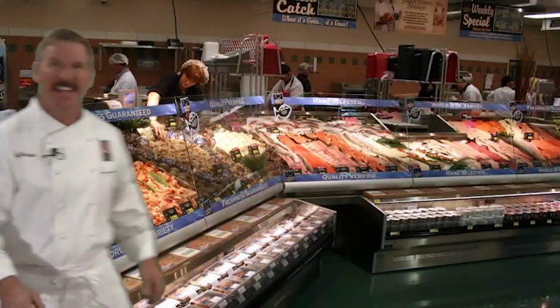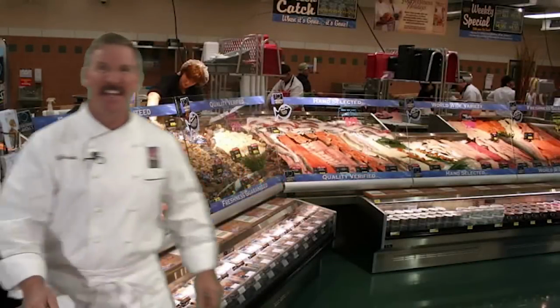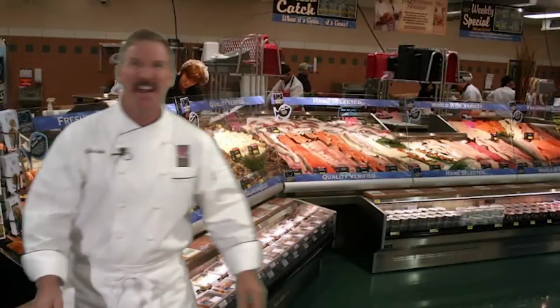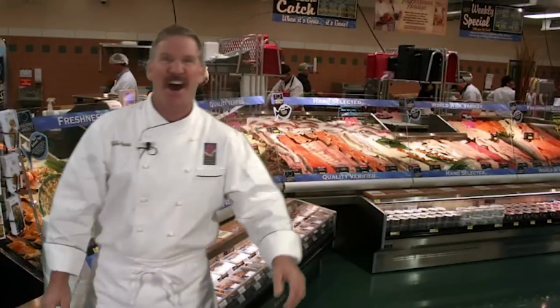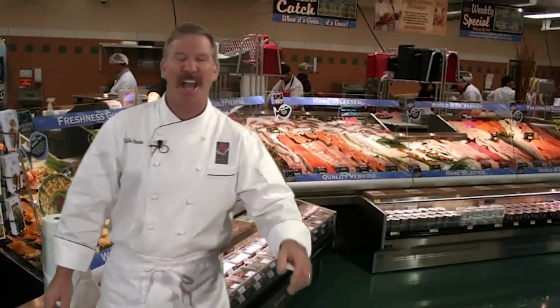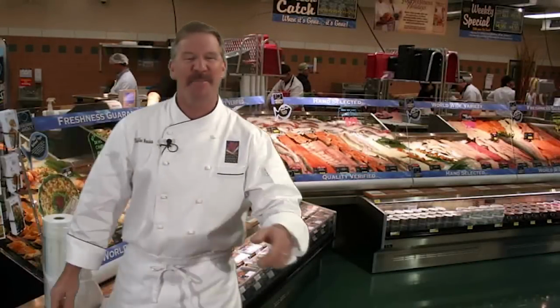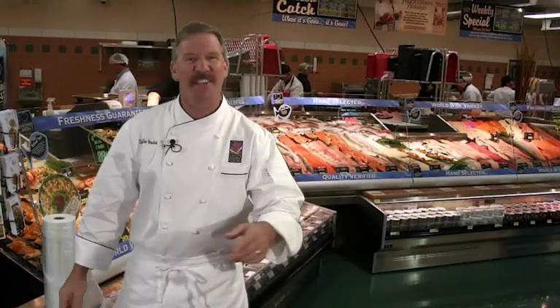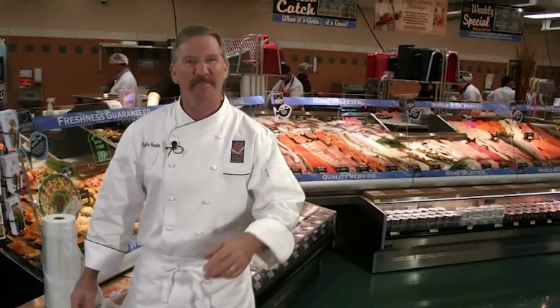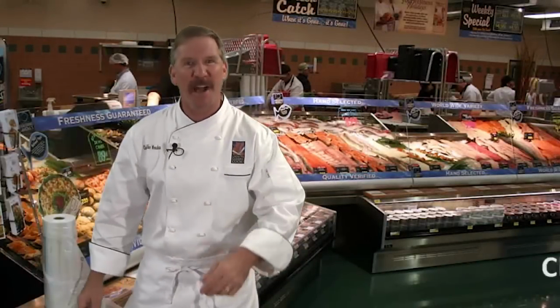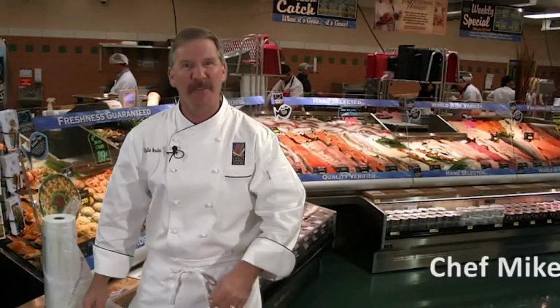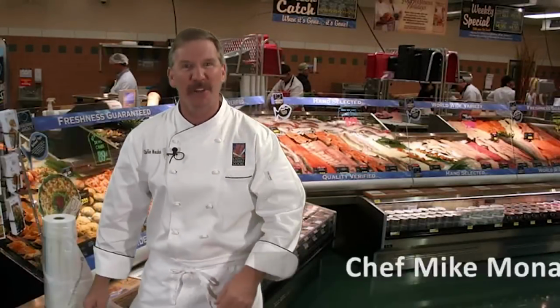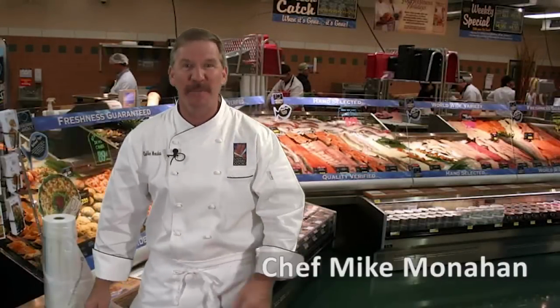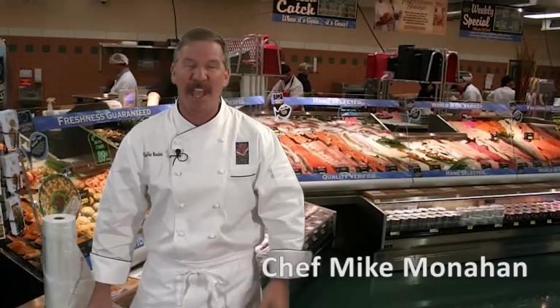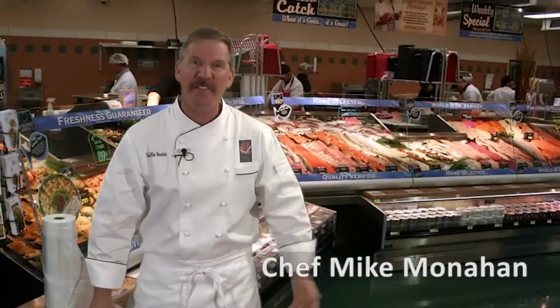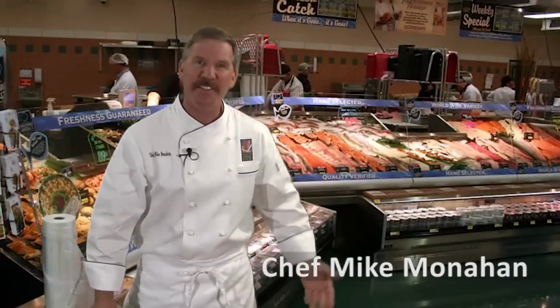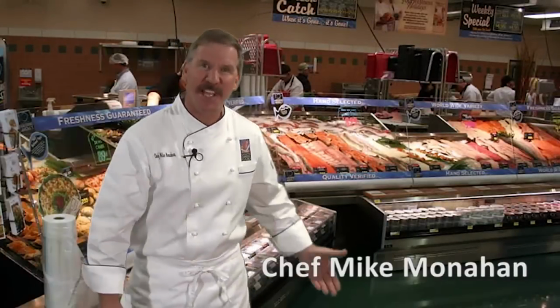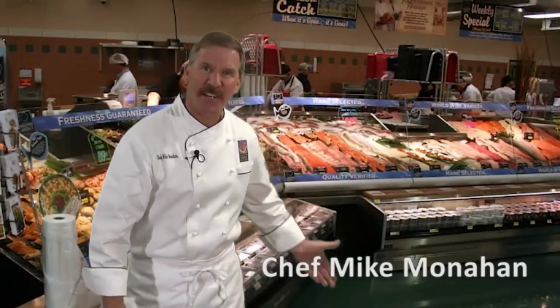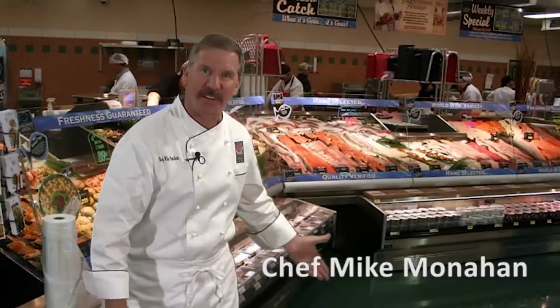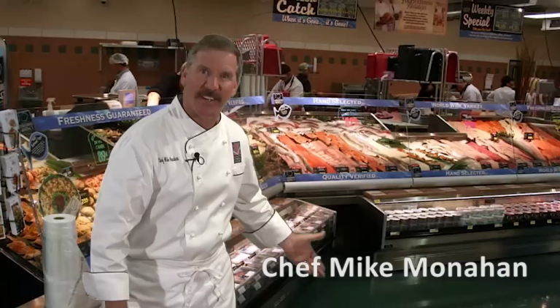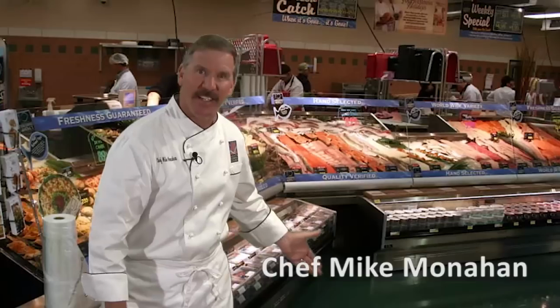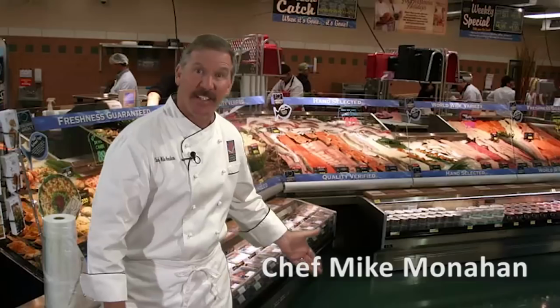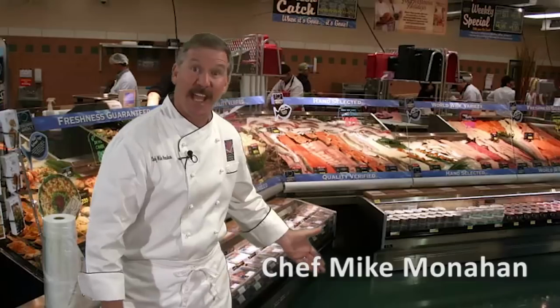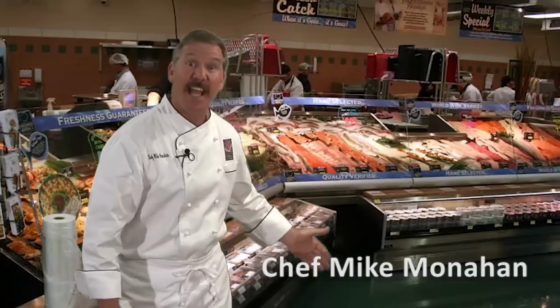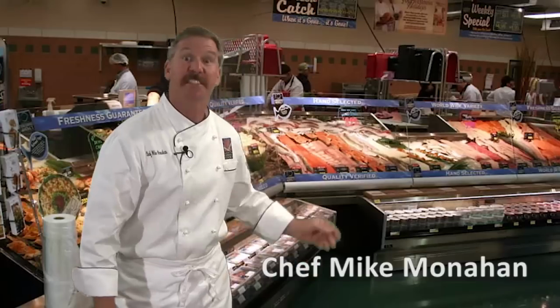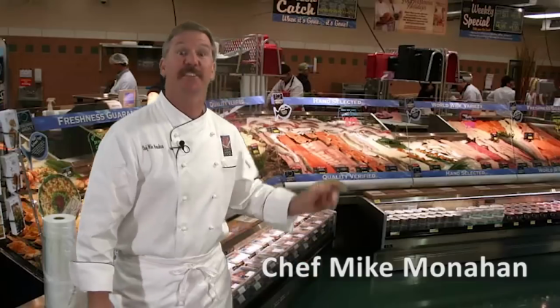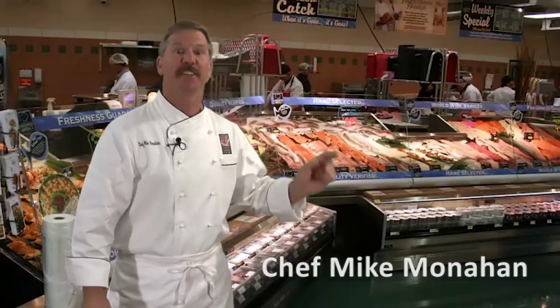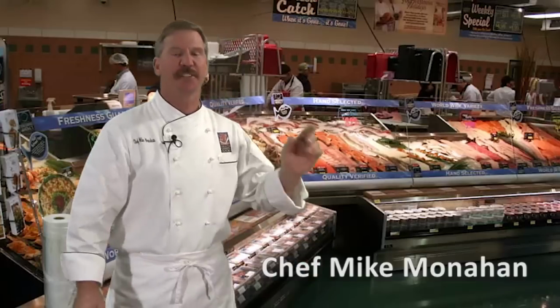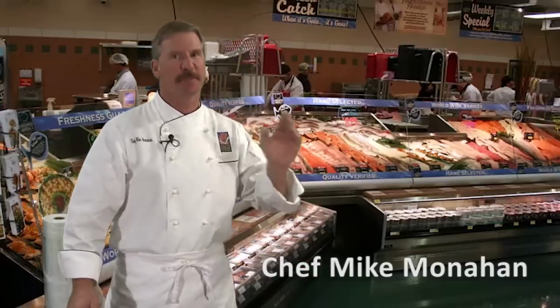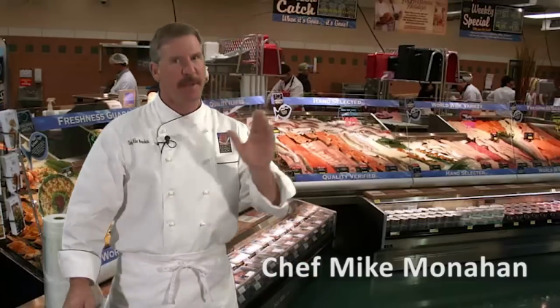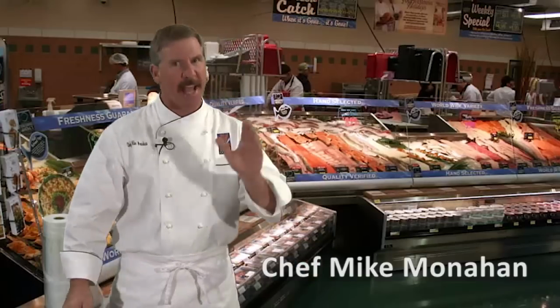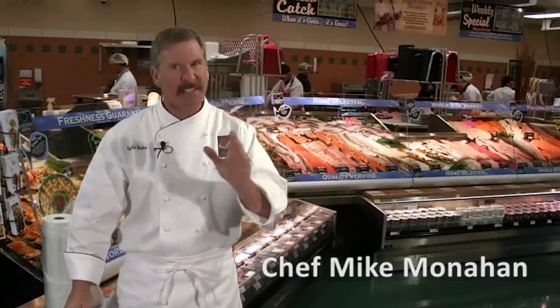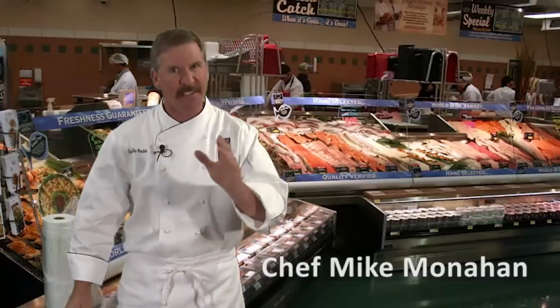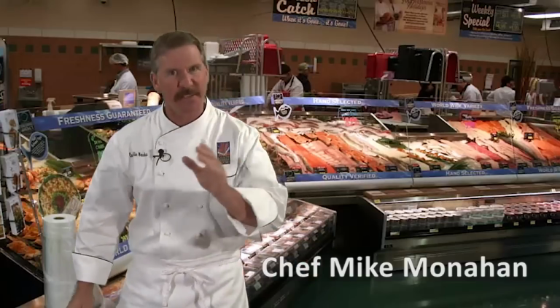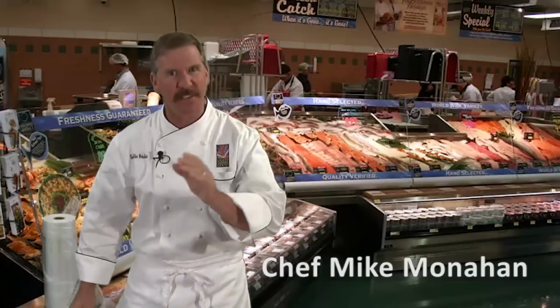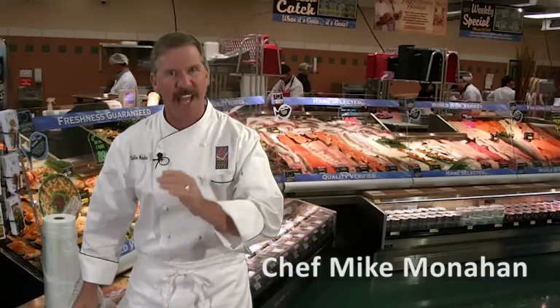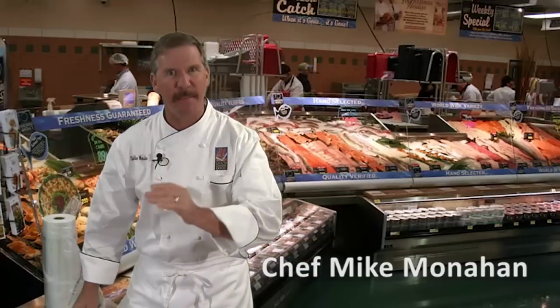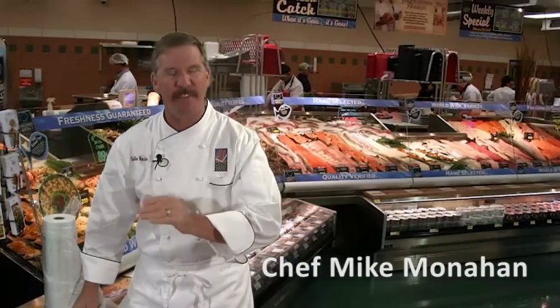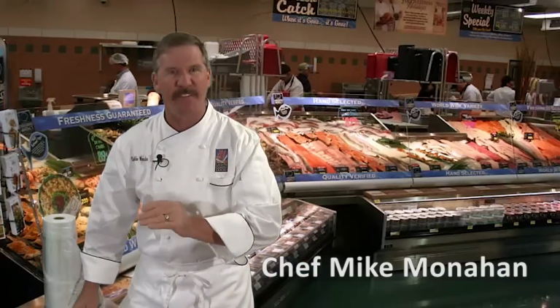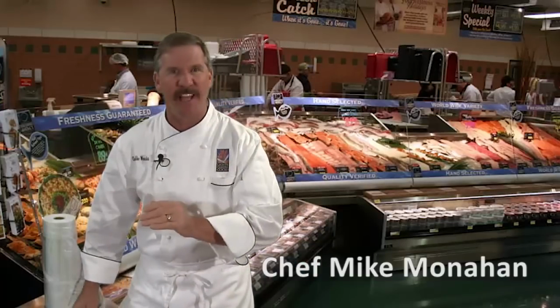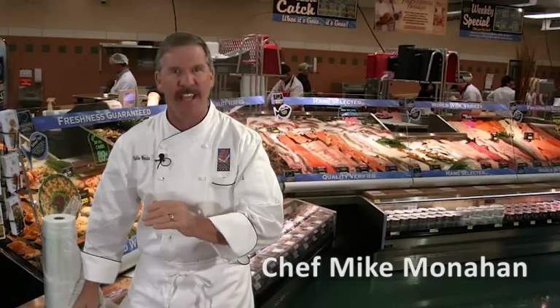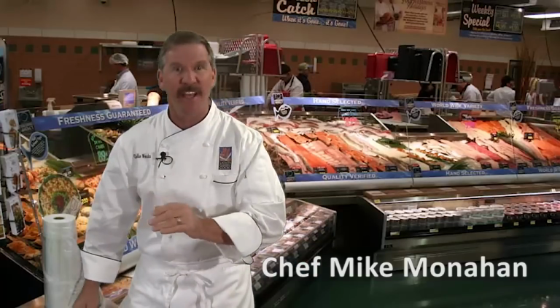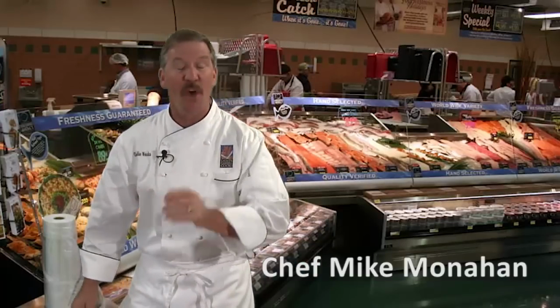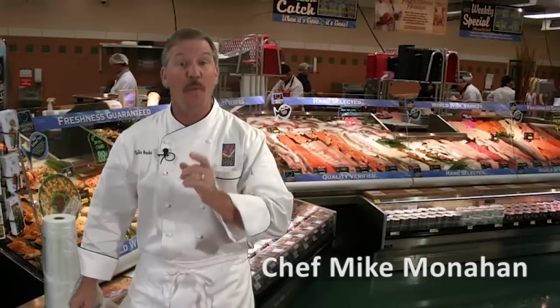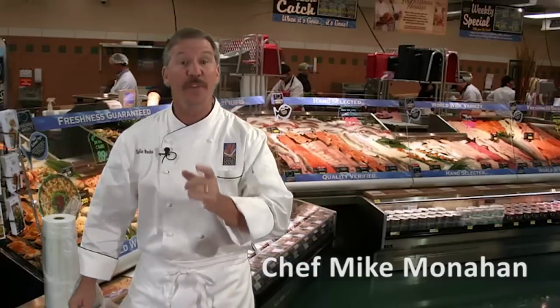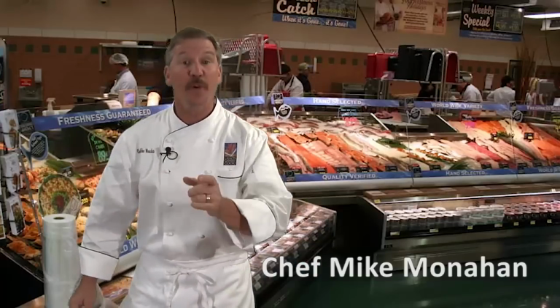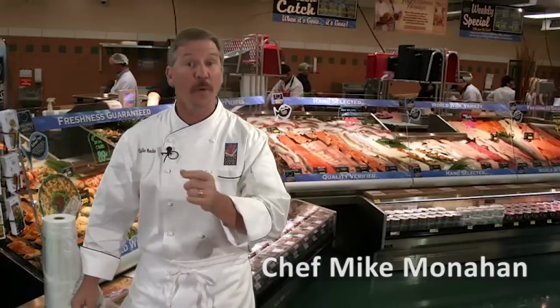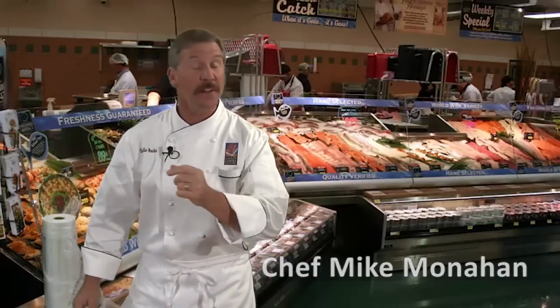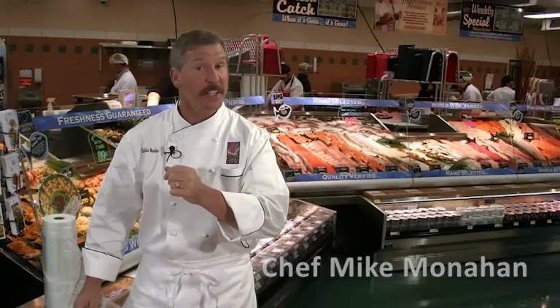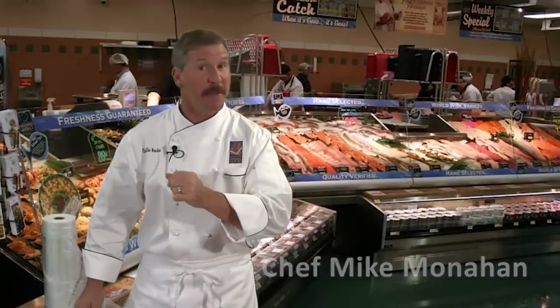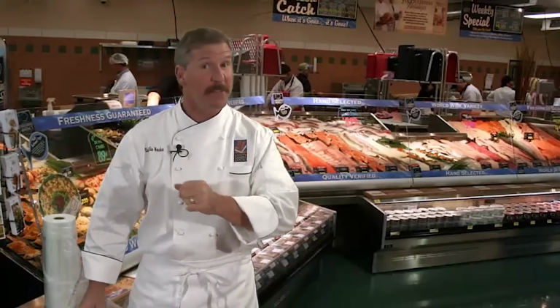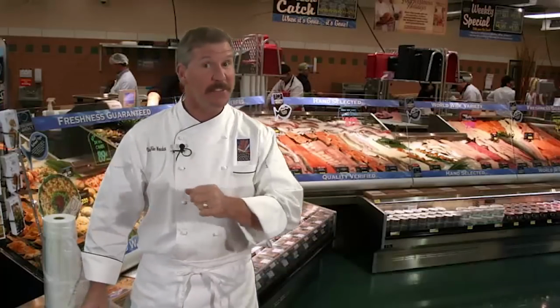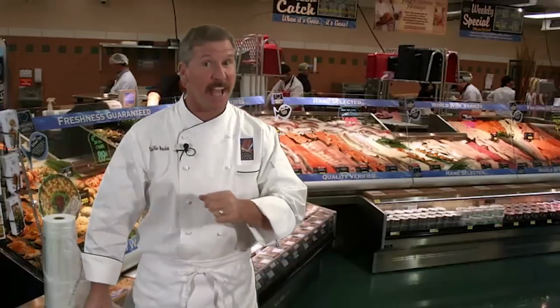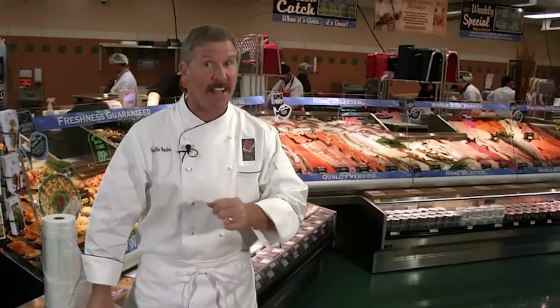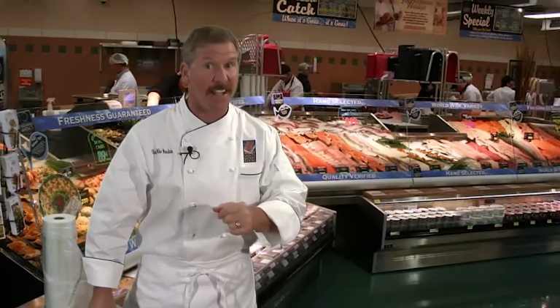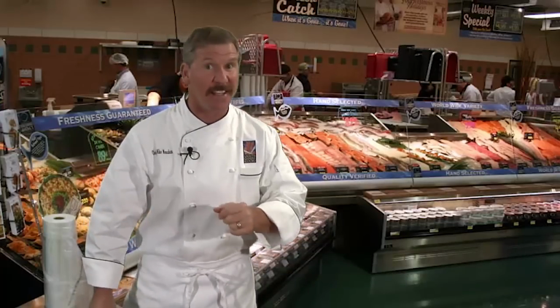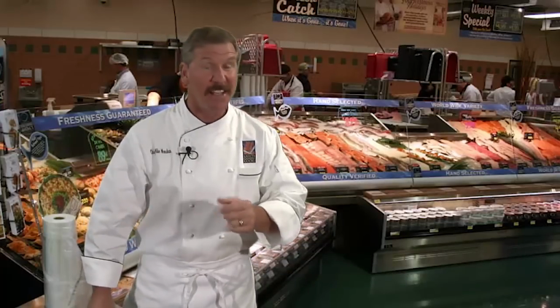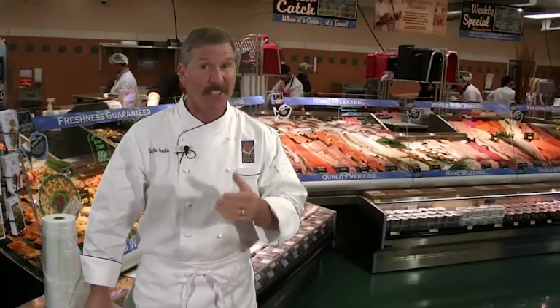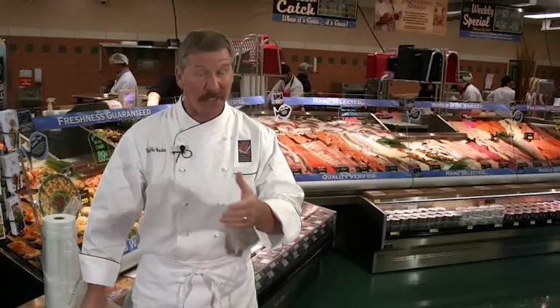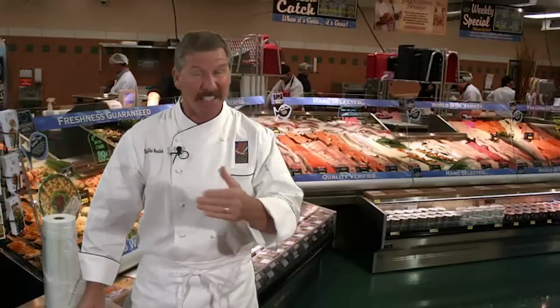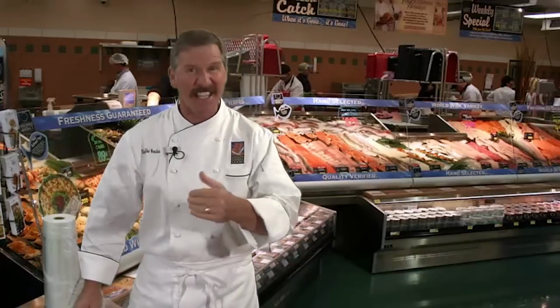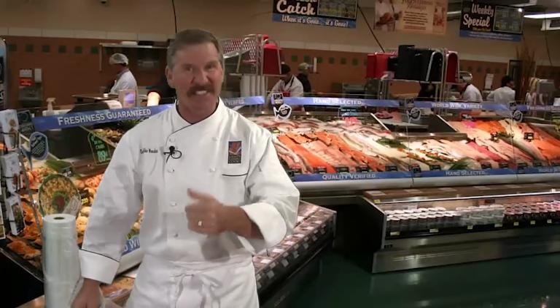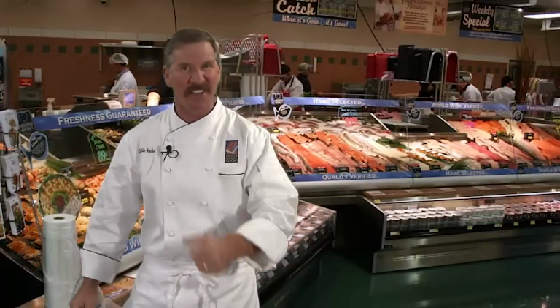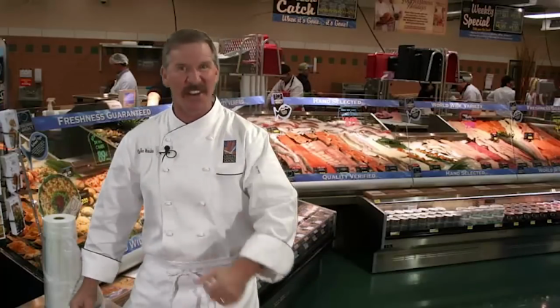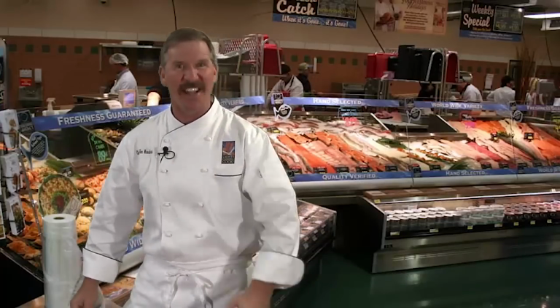Hi, I'm Chef Mike and welcome to Harris Teeter. Today it's a delicious pan seared tilapia filet with a corn and tomato salad. So let's get started.